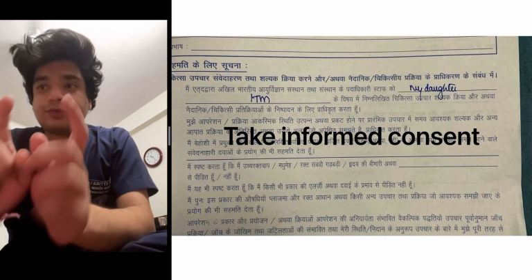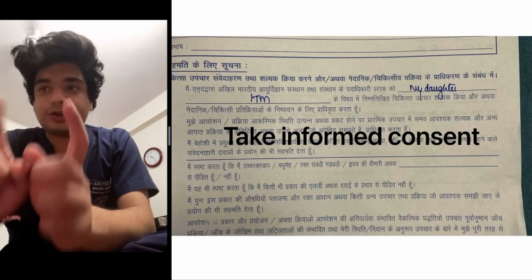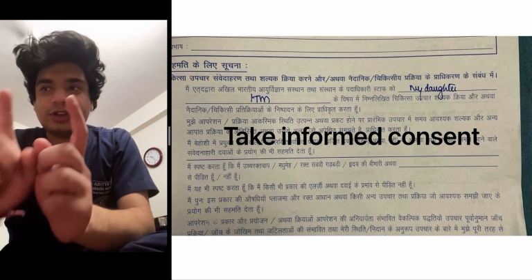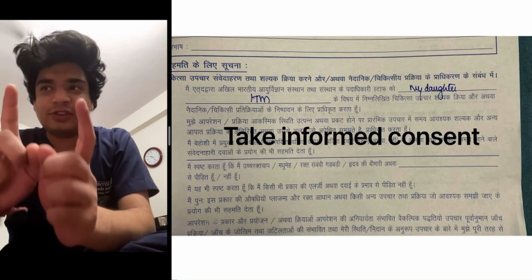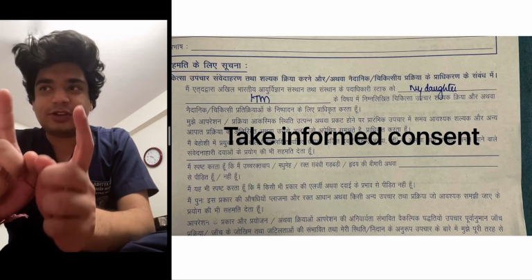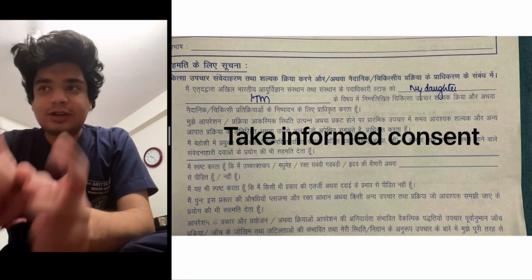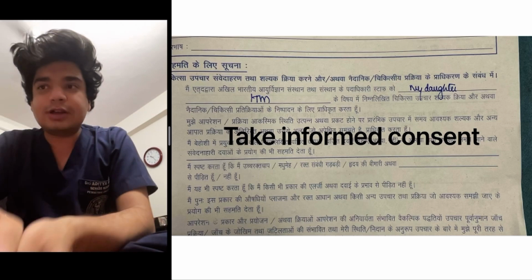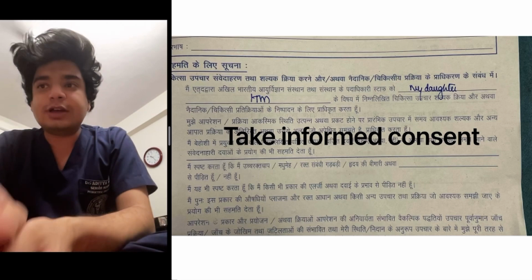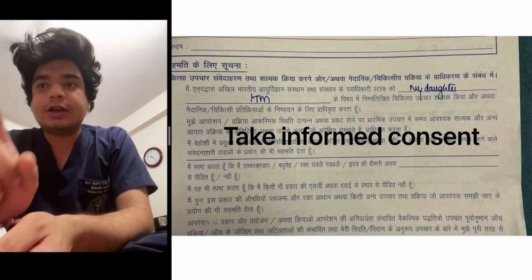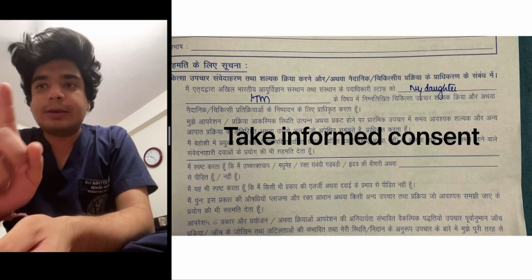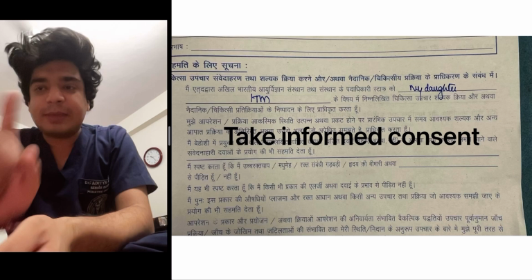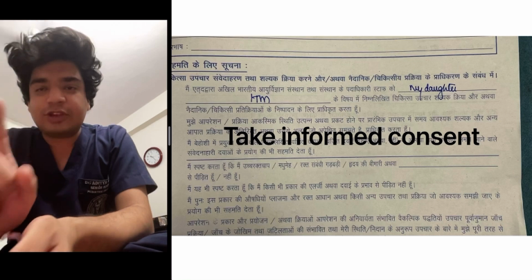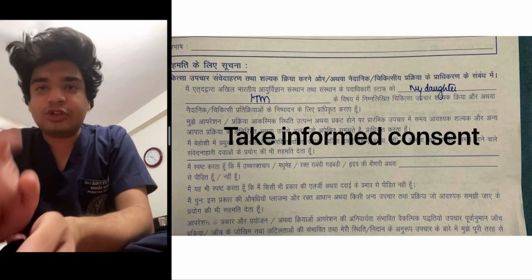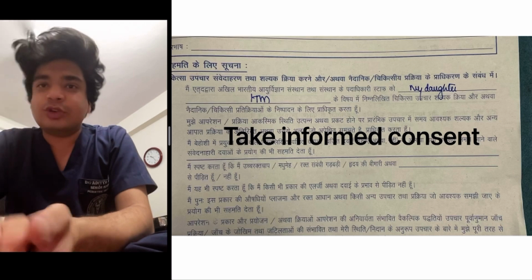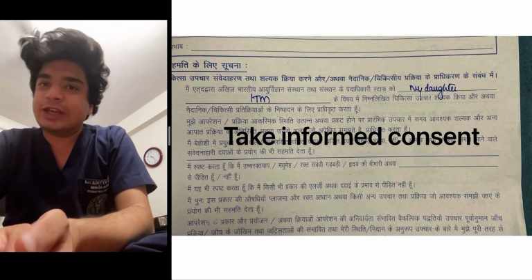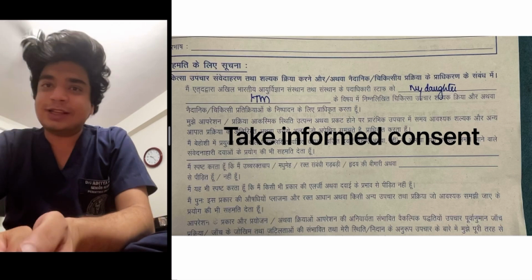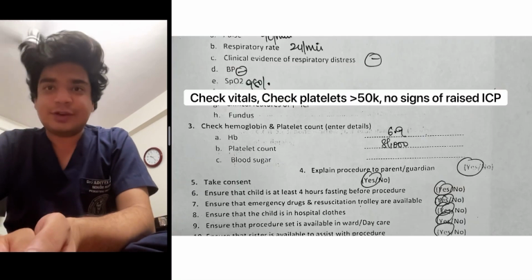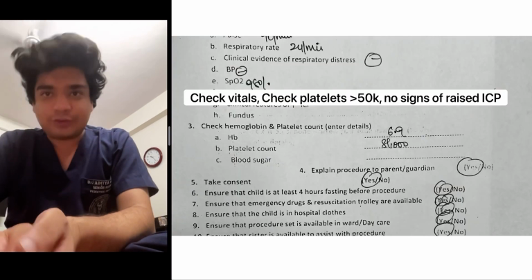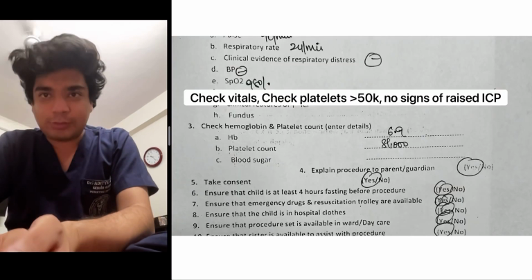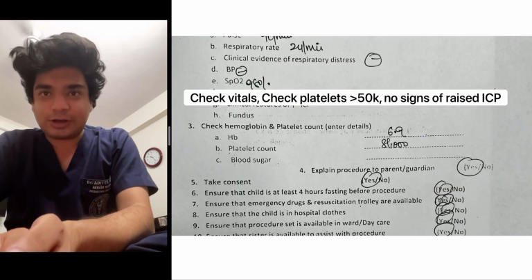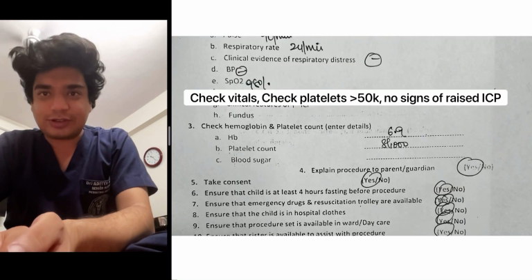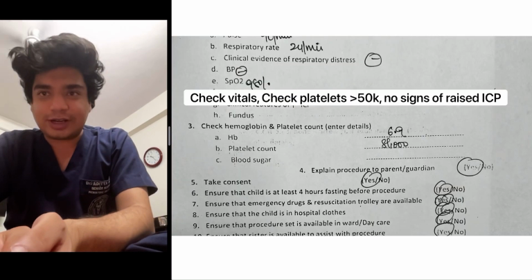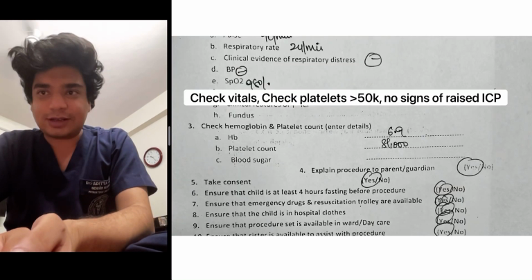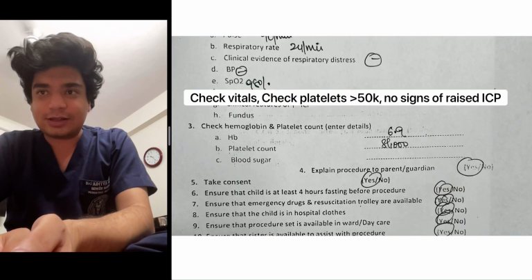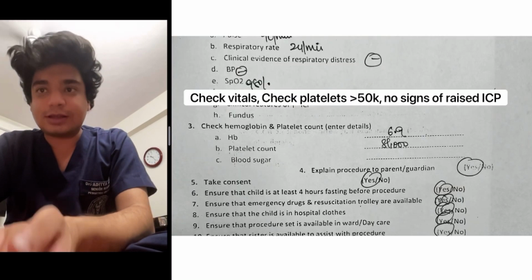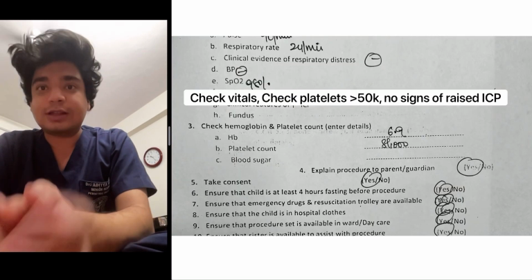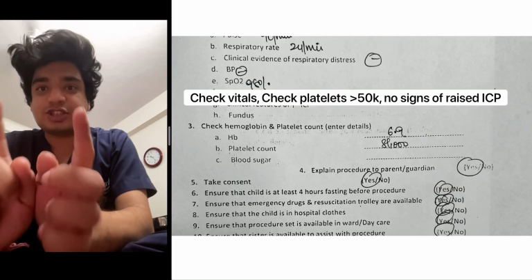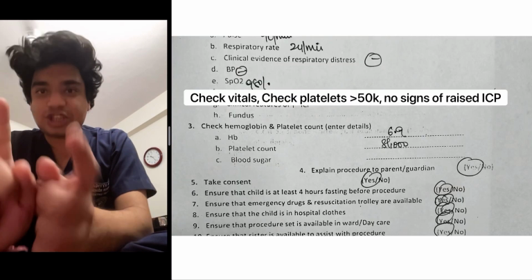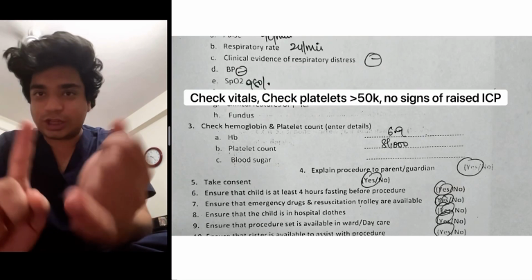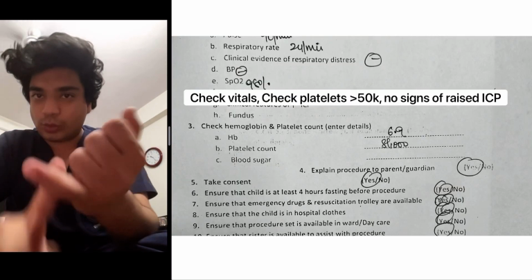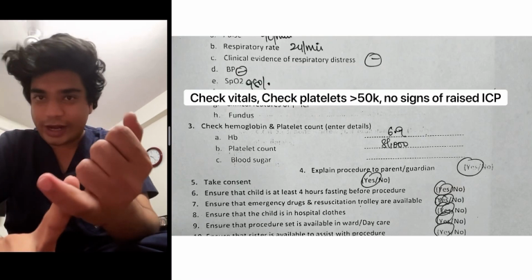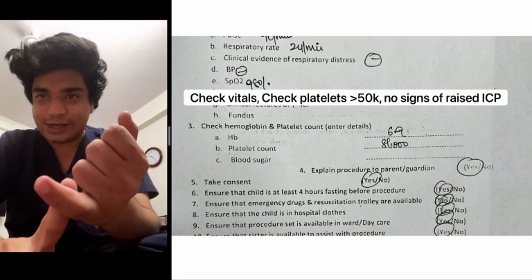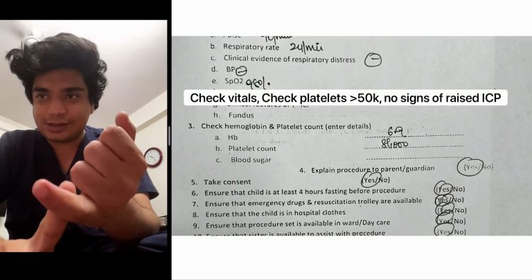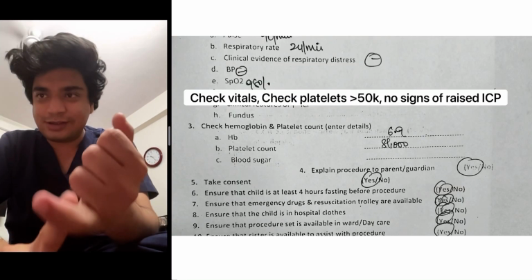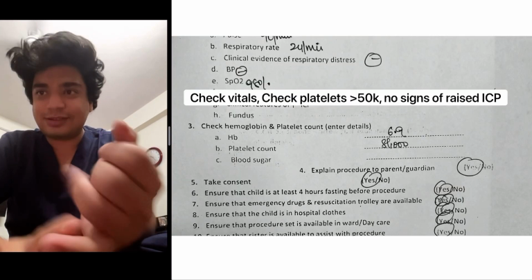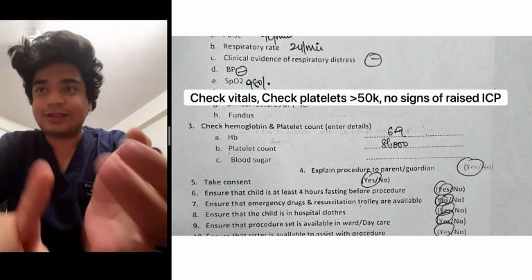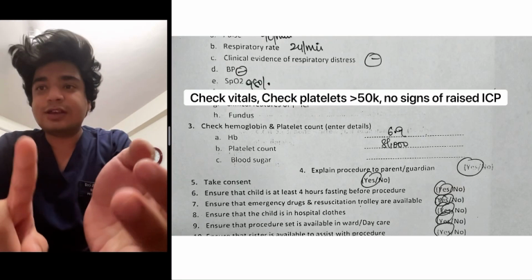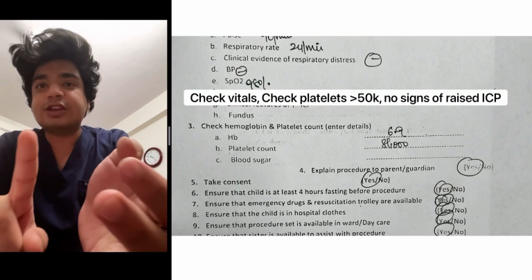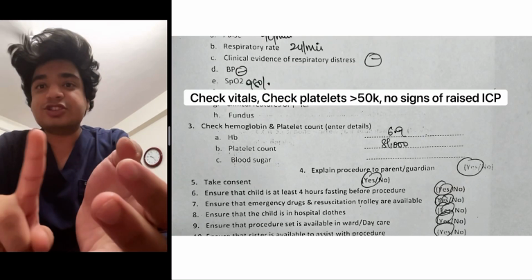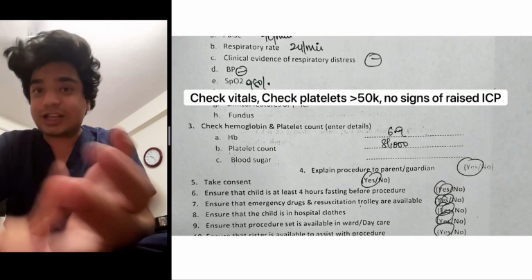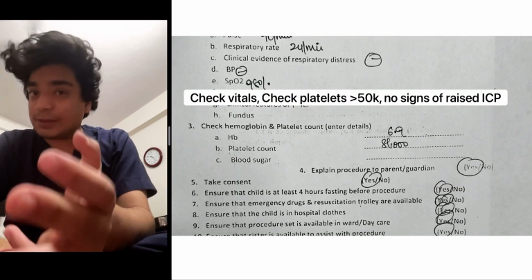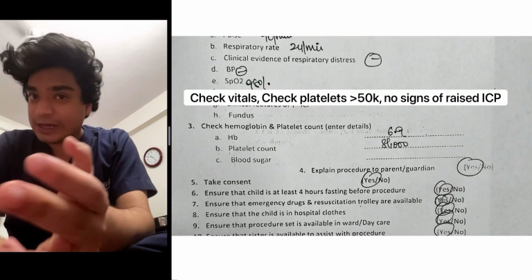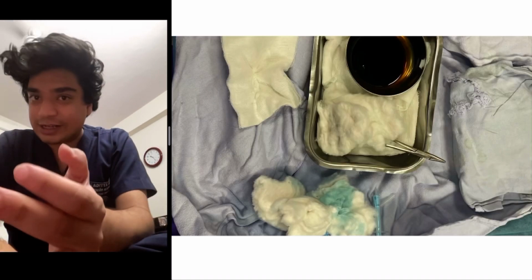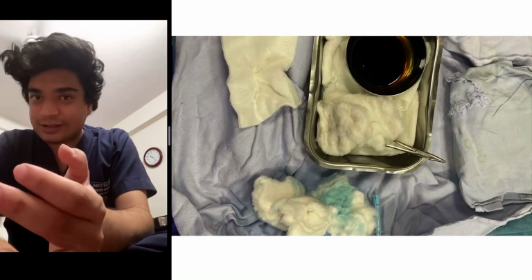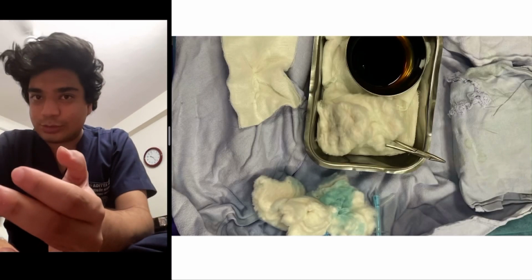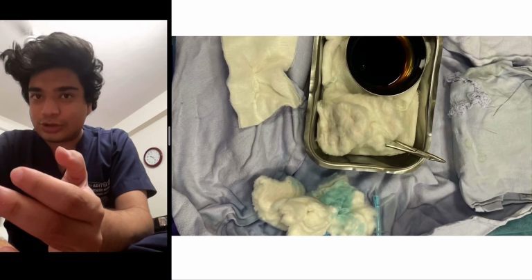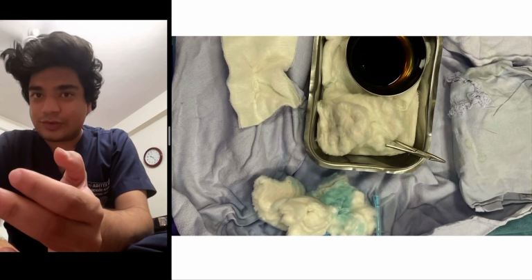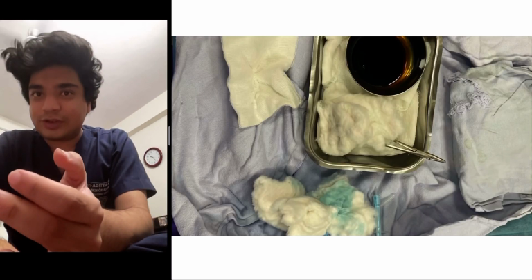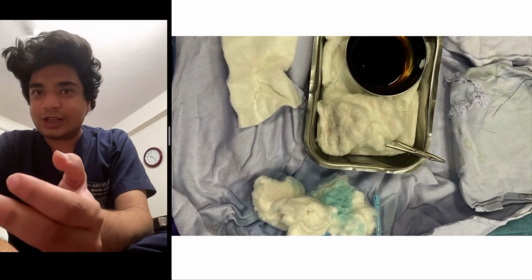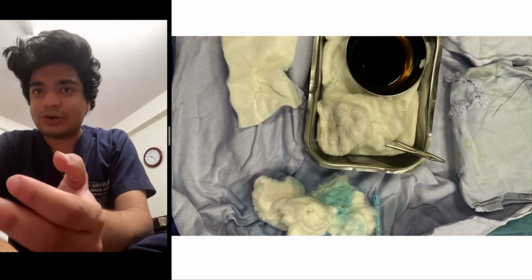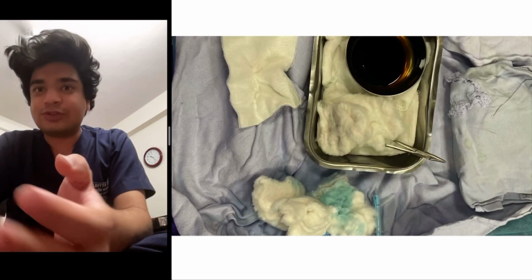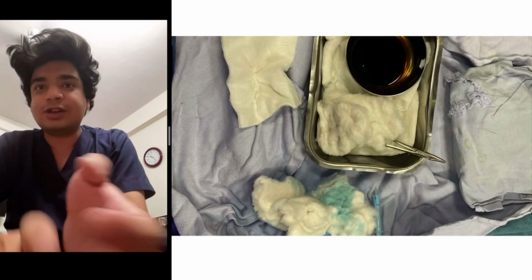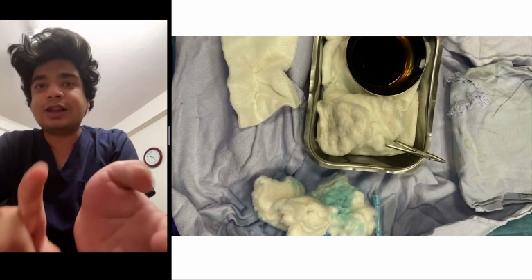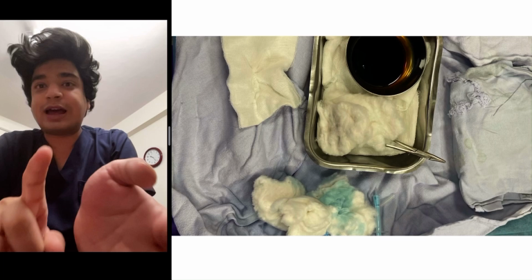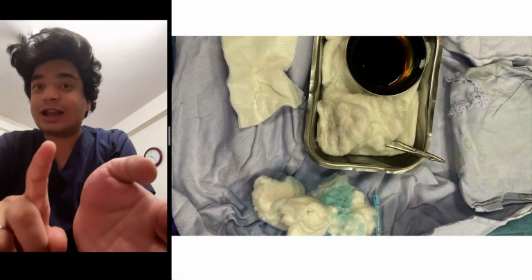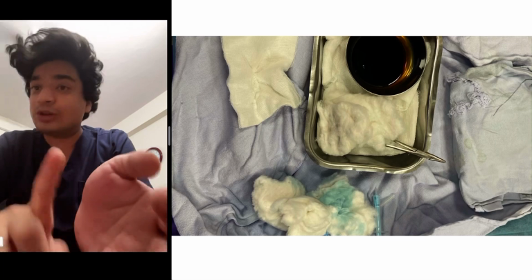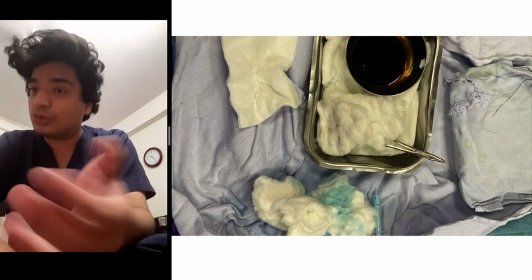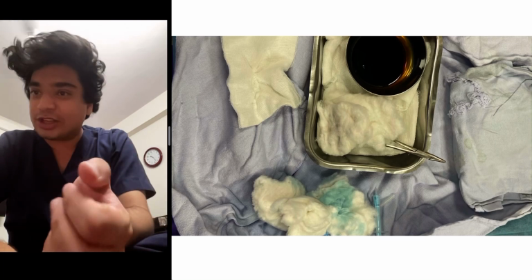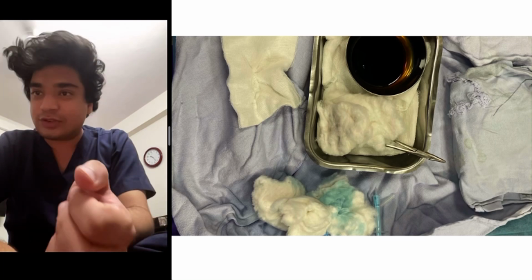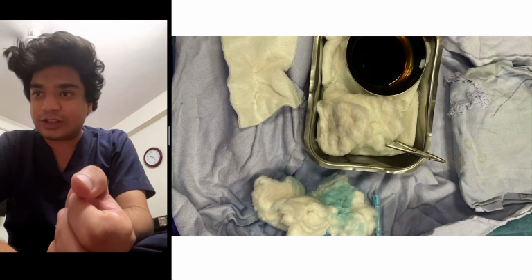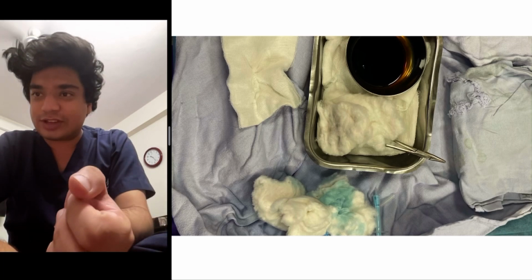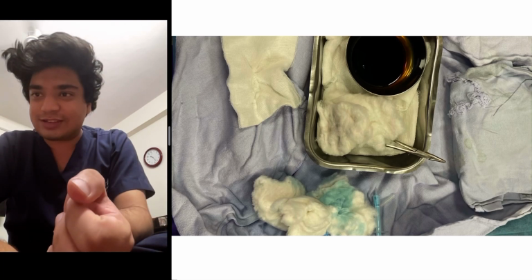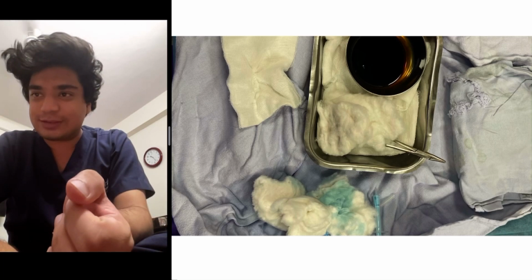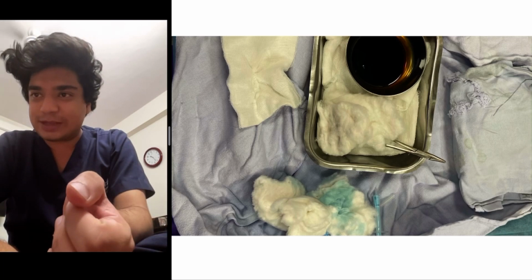First, make sure you take the informed consent. Check the vitals, check that platelets are more than 50,000, and that there are no signs of raised ICP.